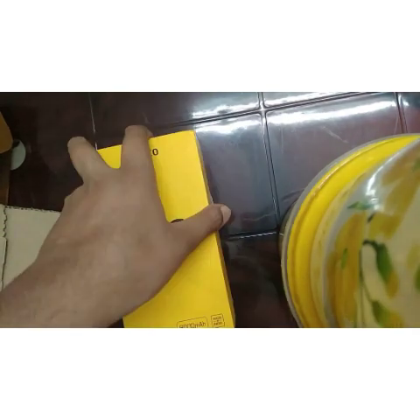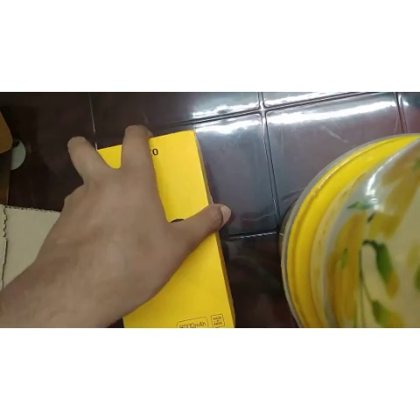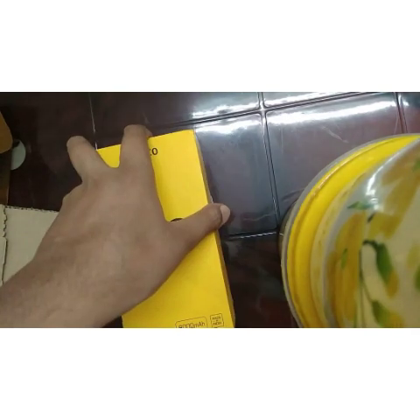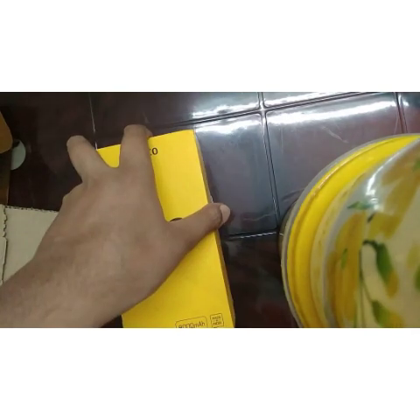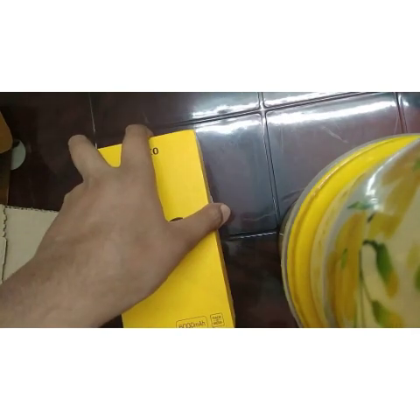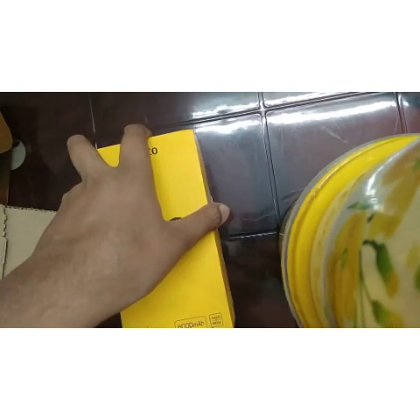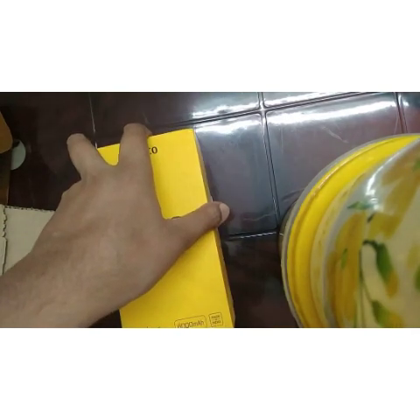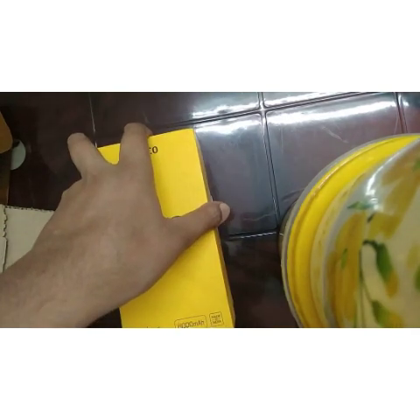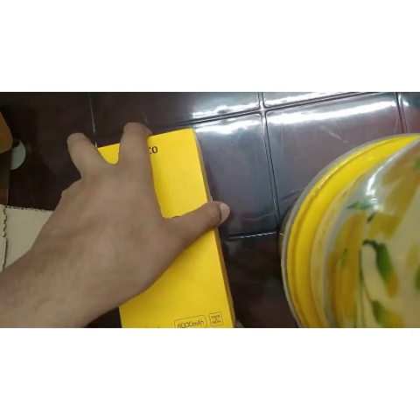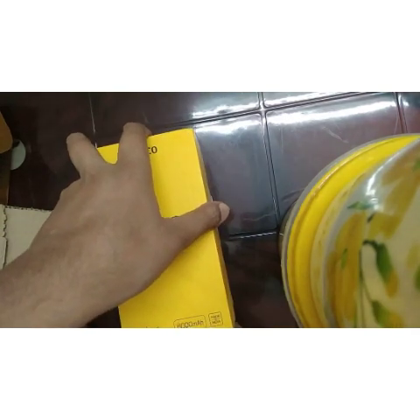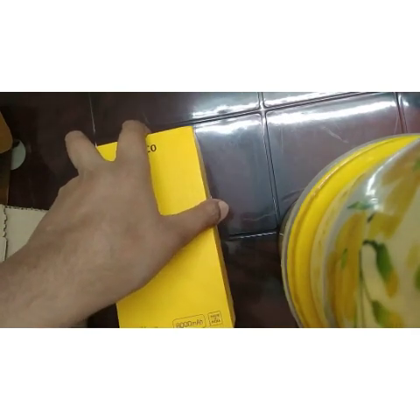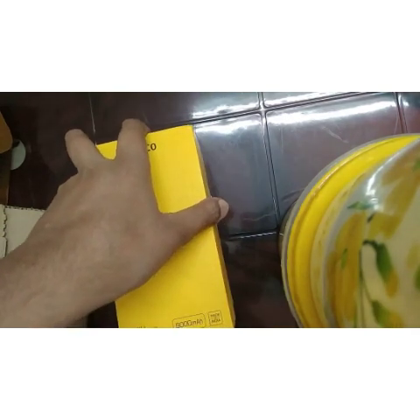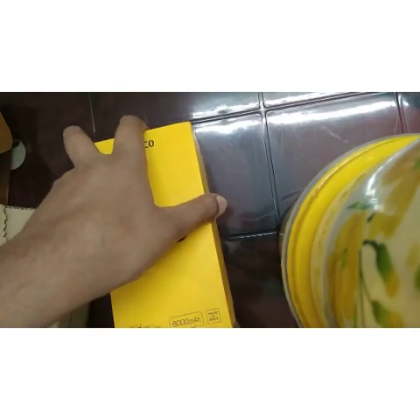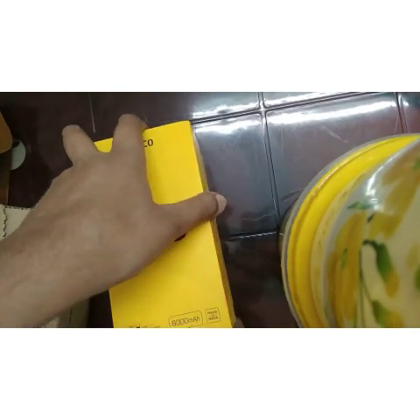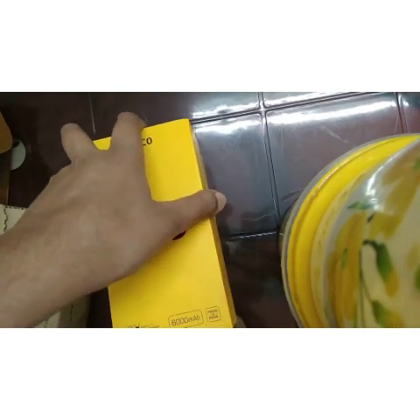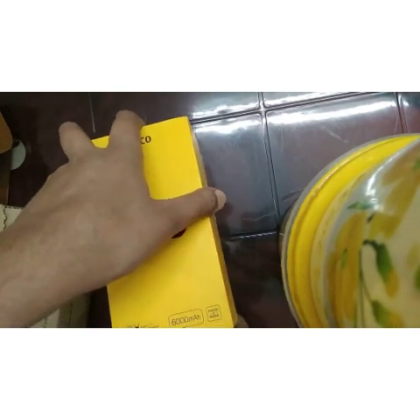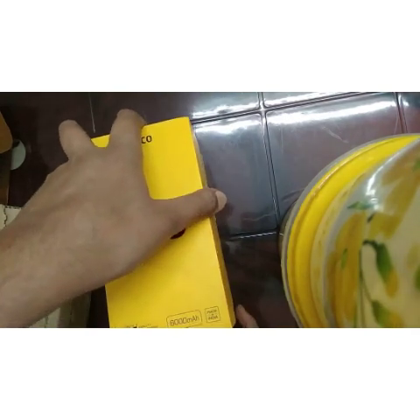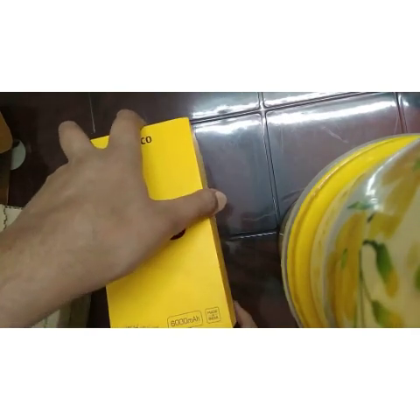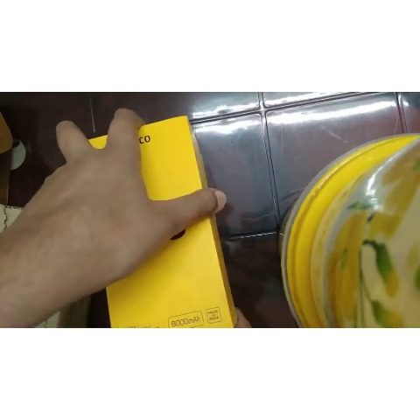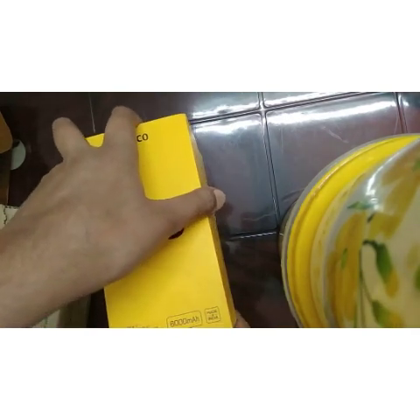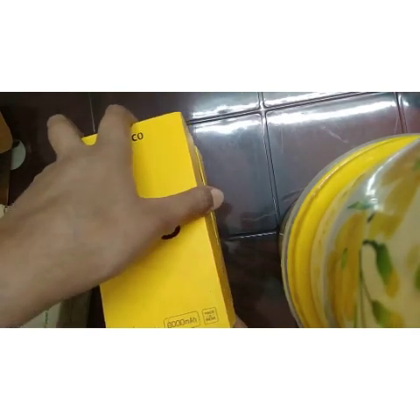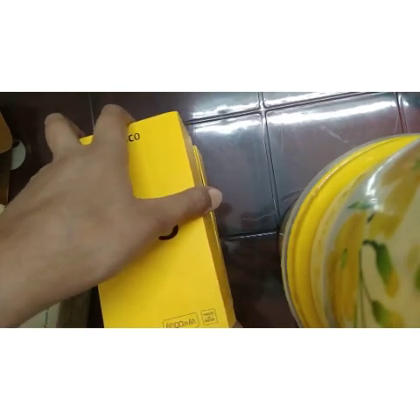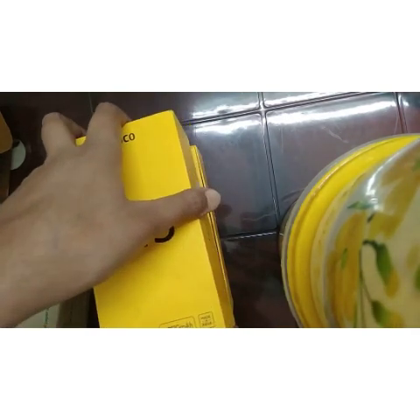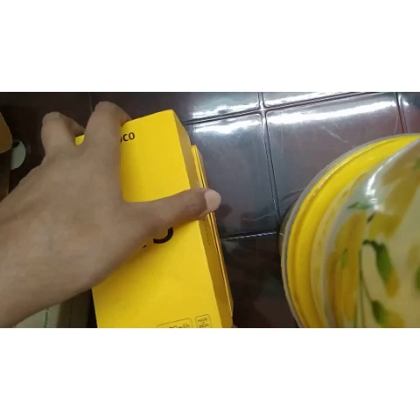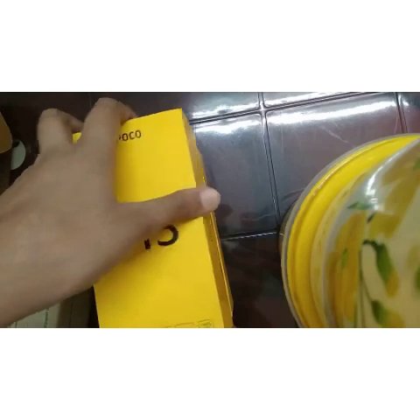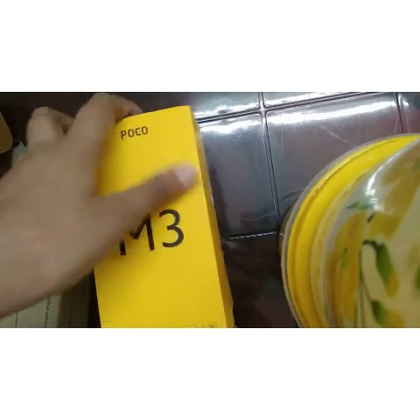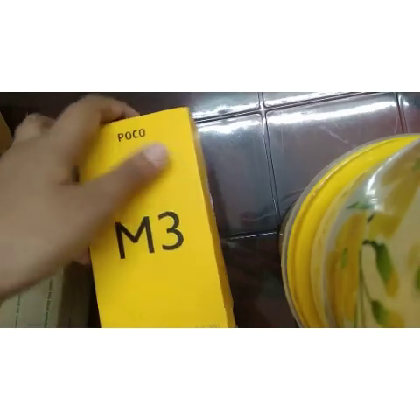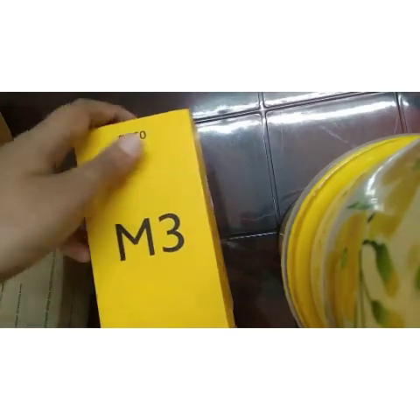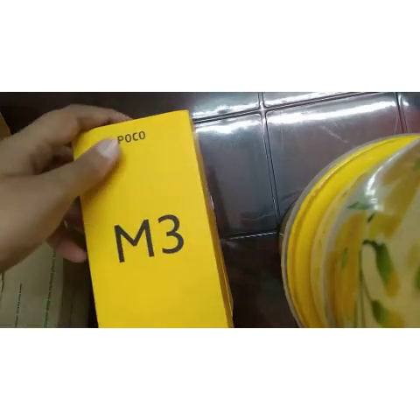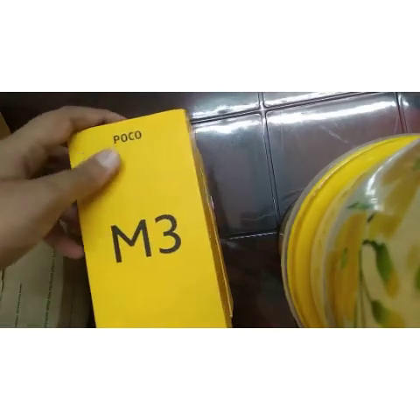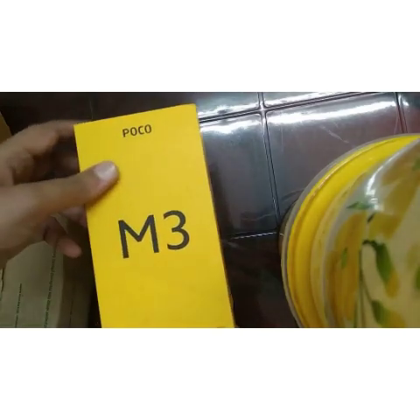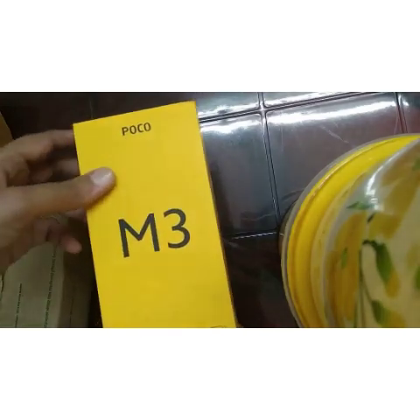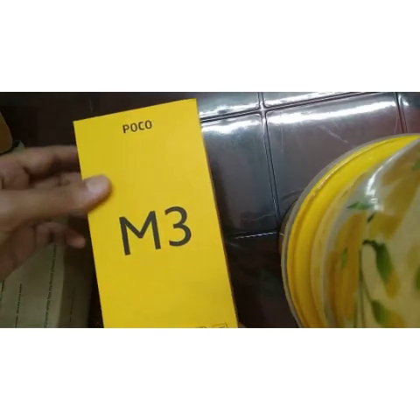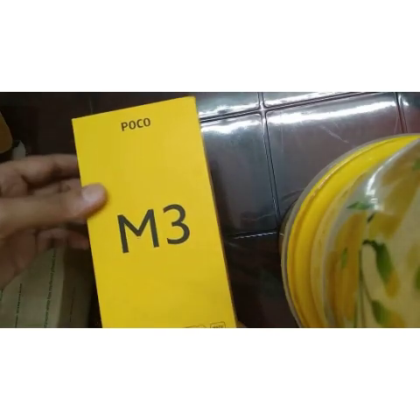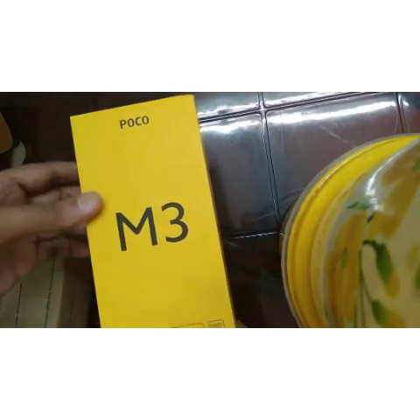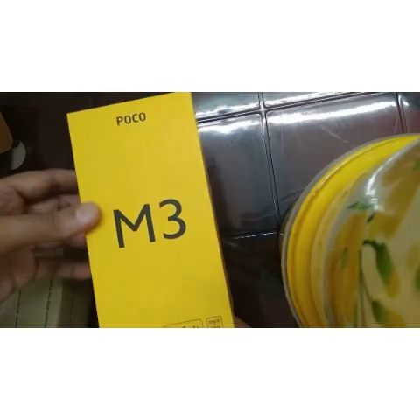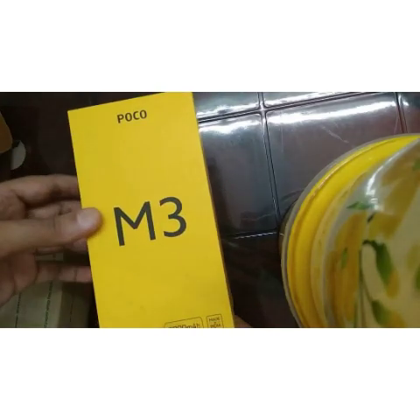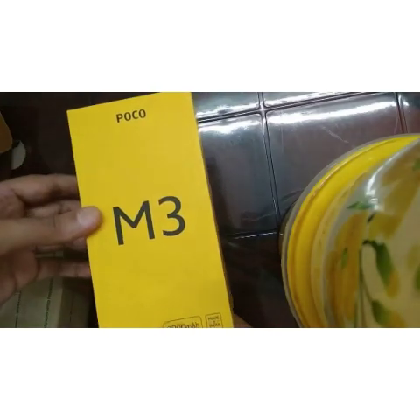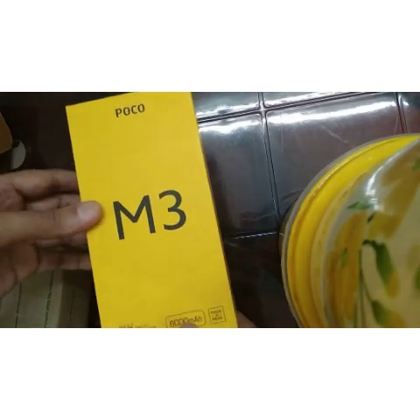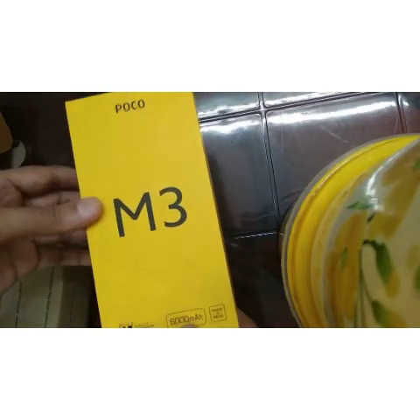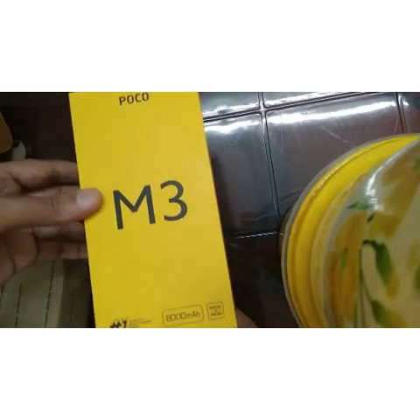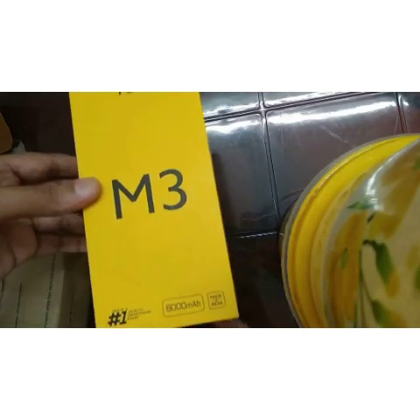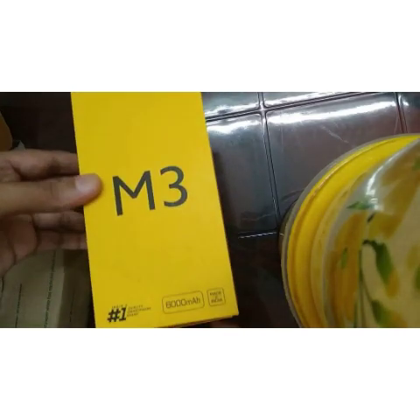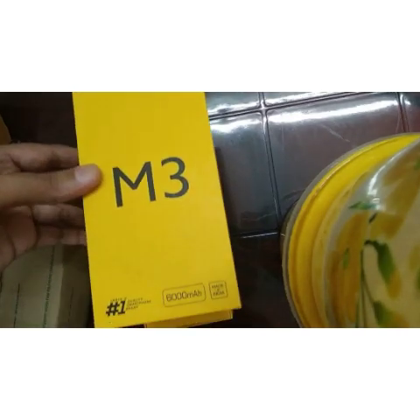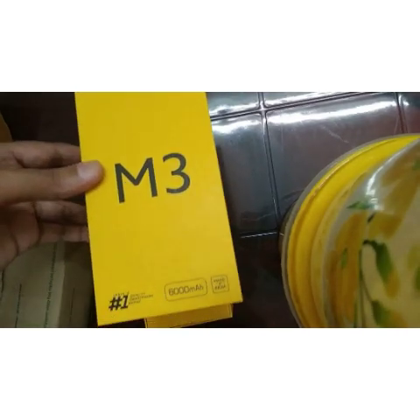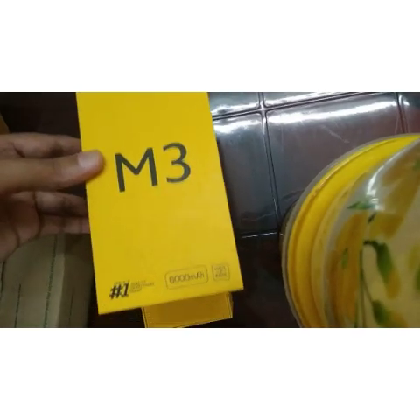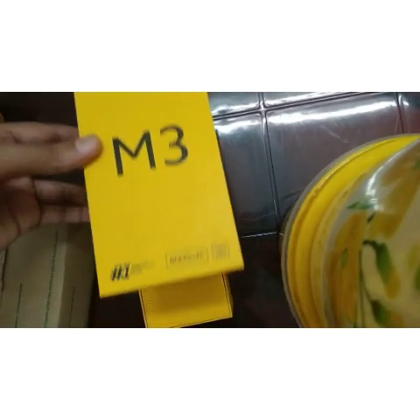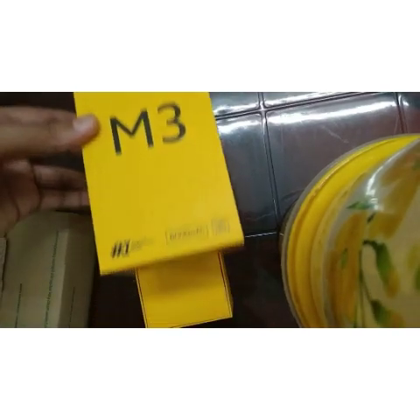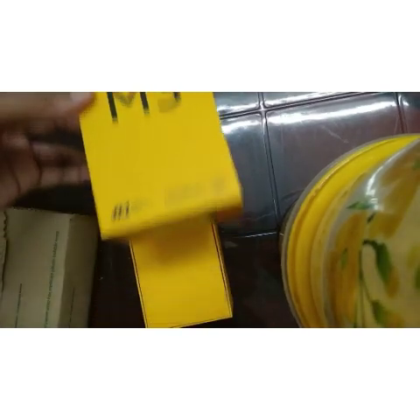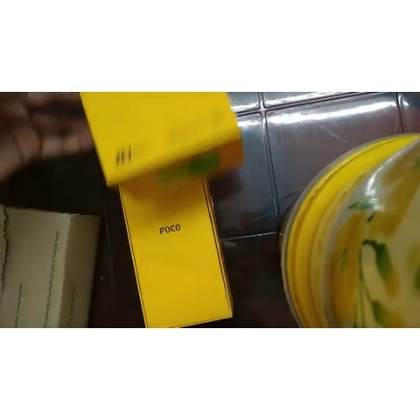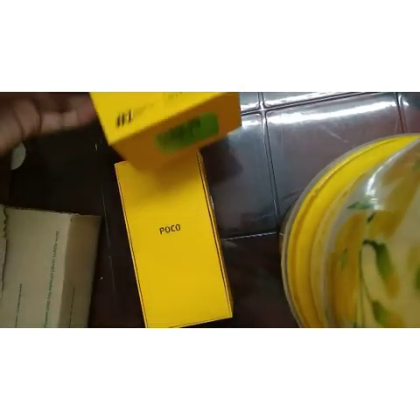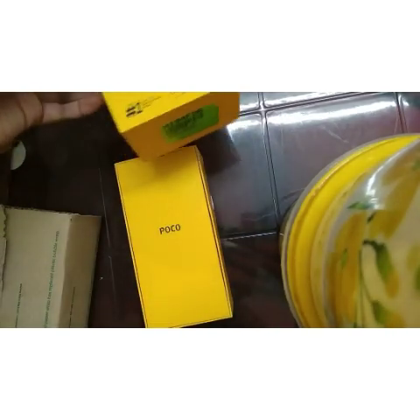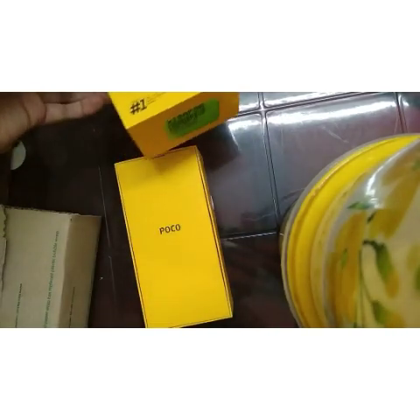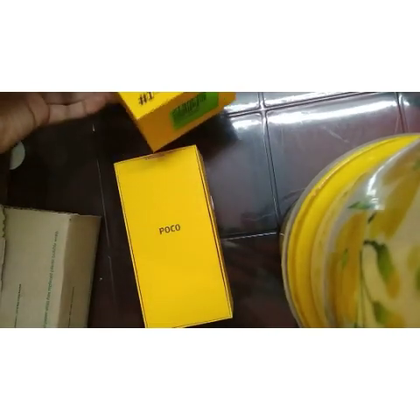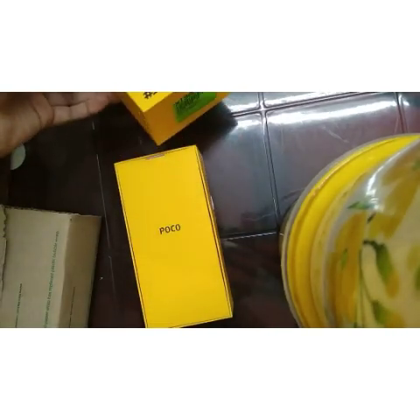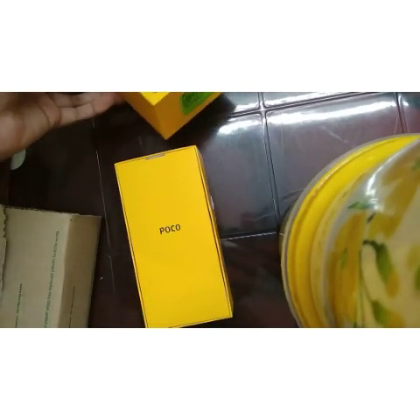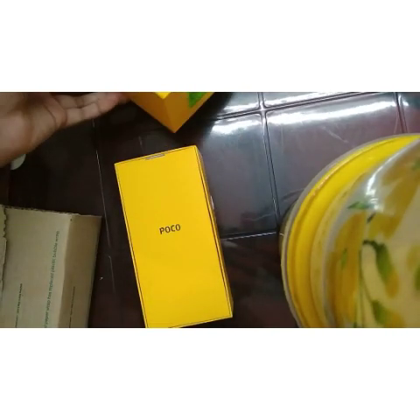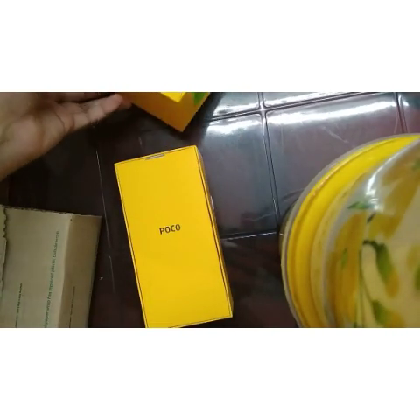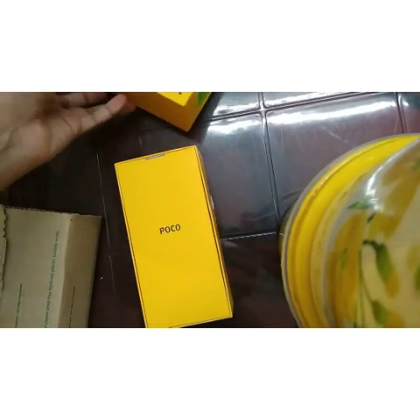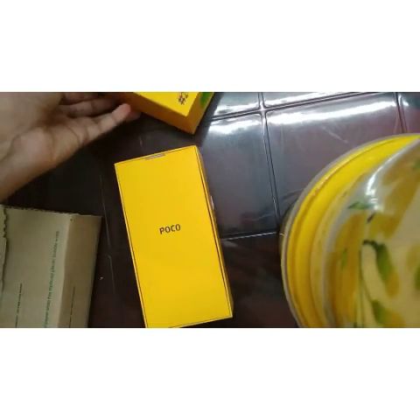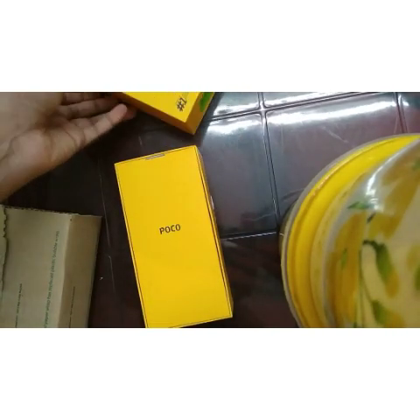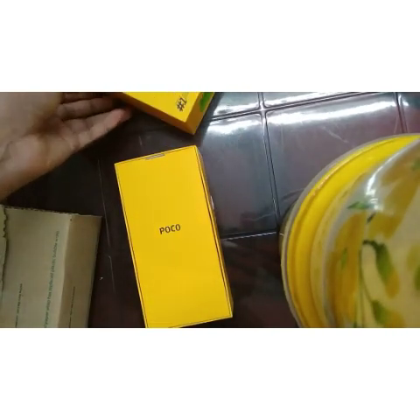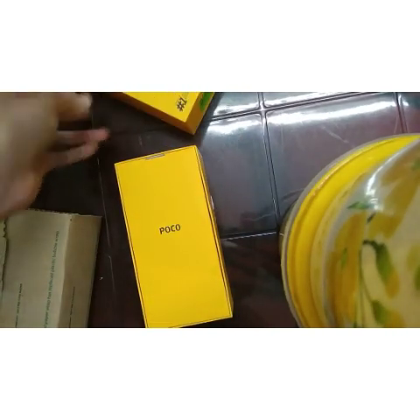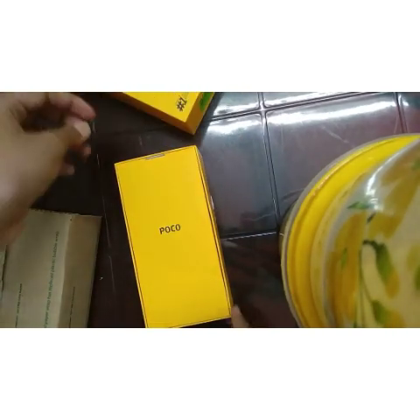Okay, this is the box. It is Made in India. Let's unbox it.